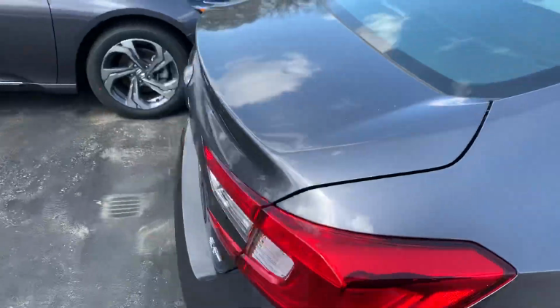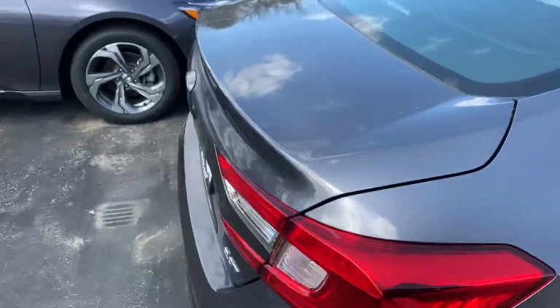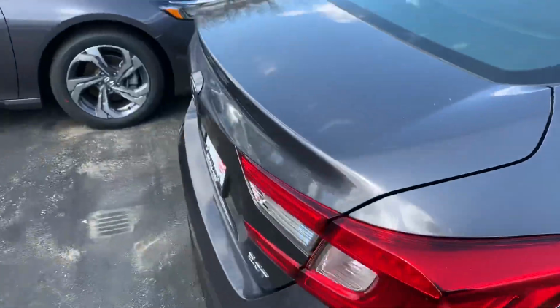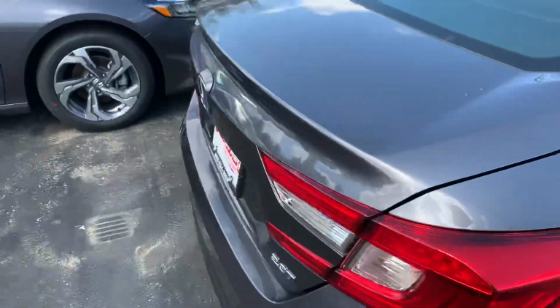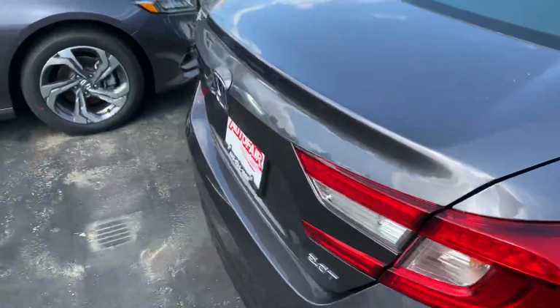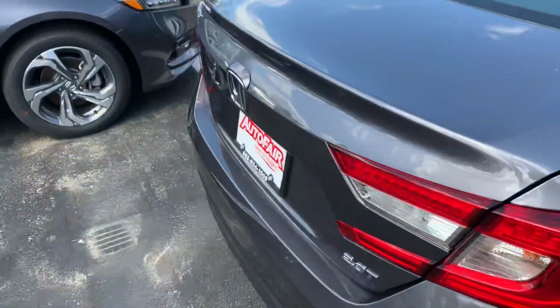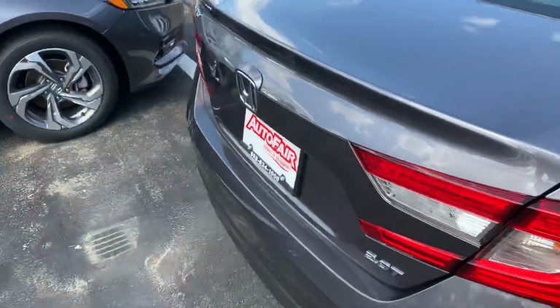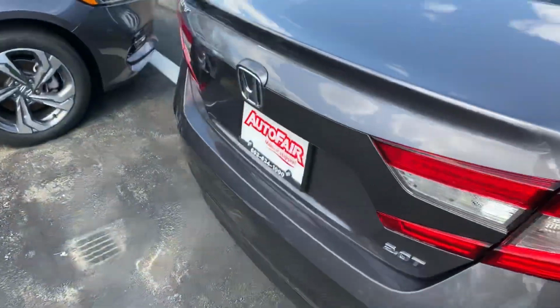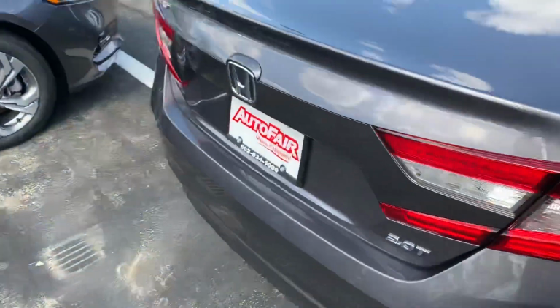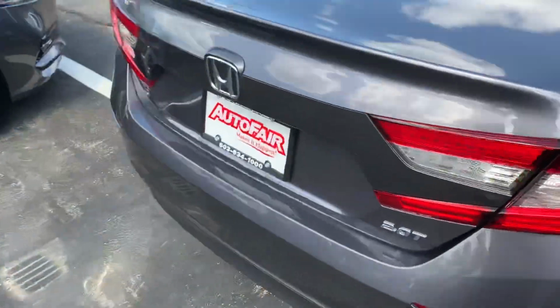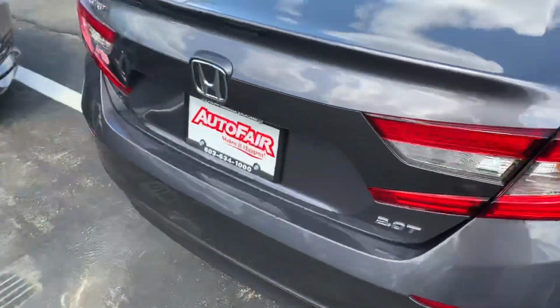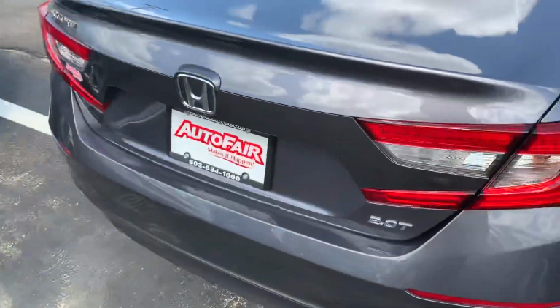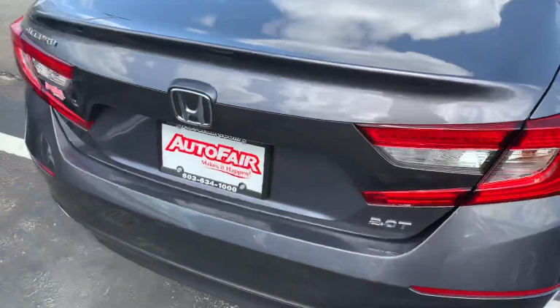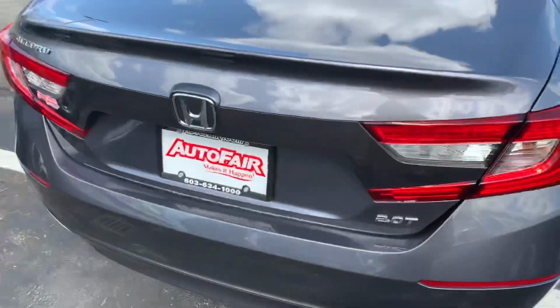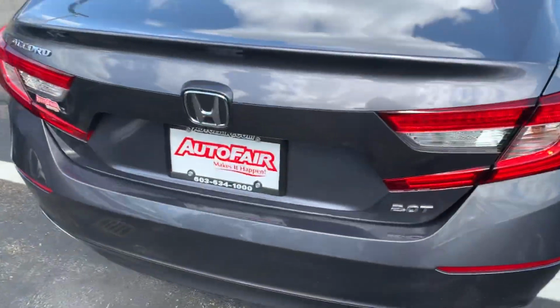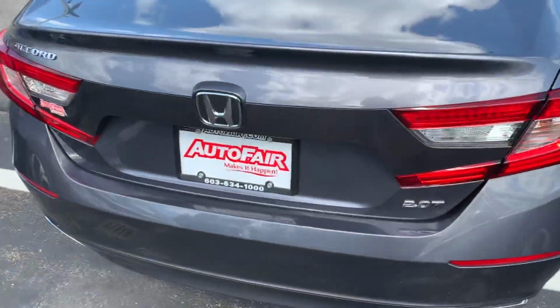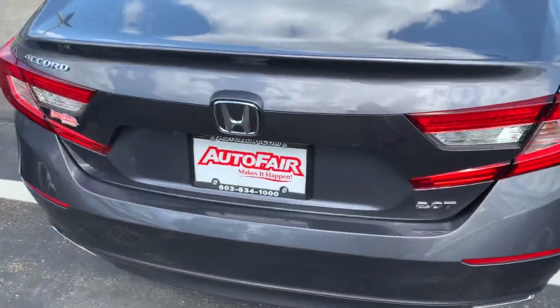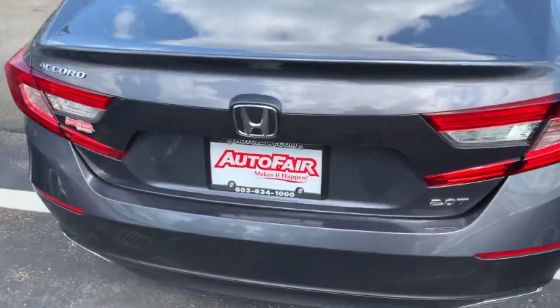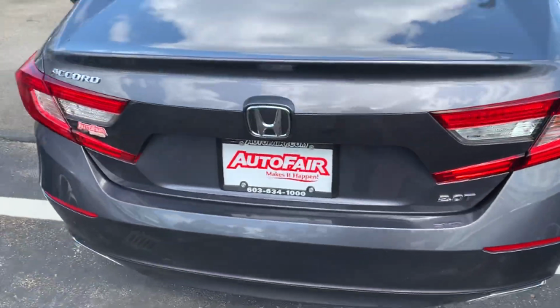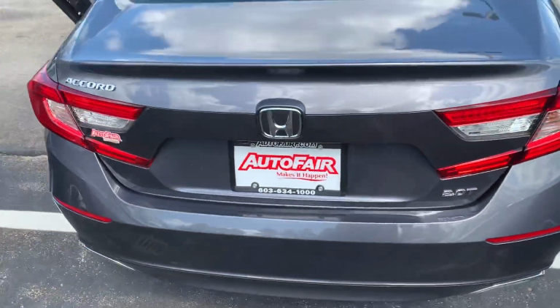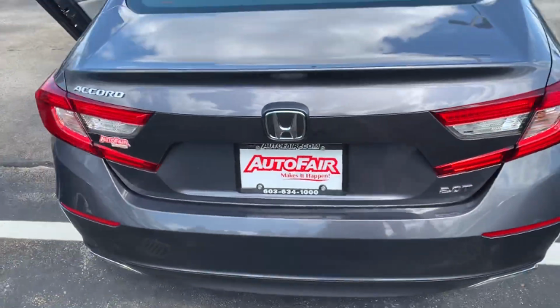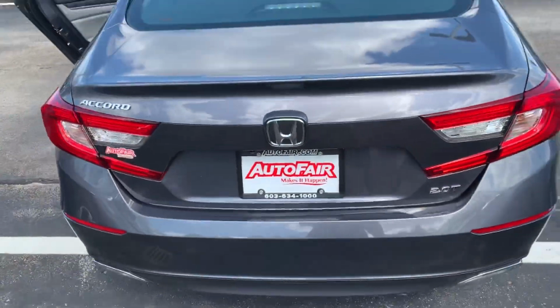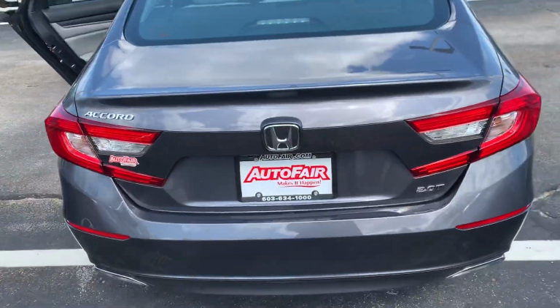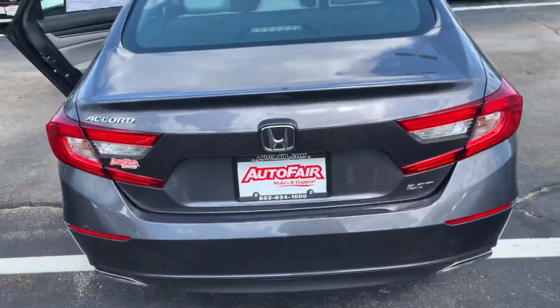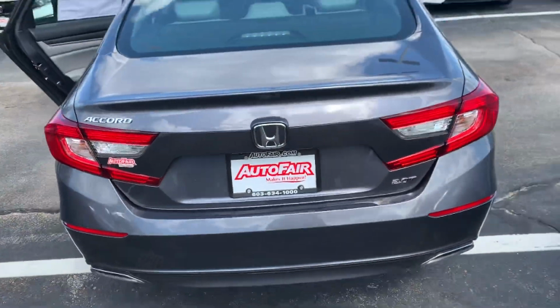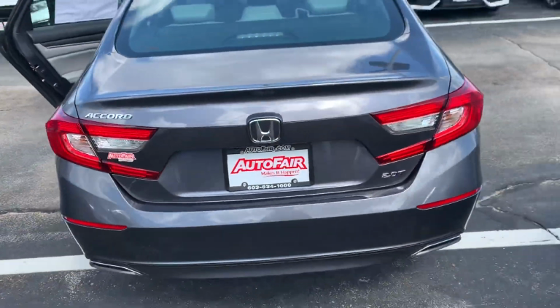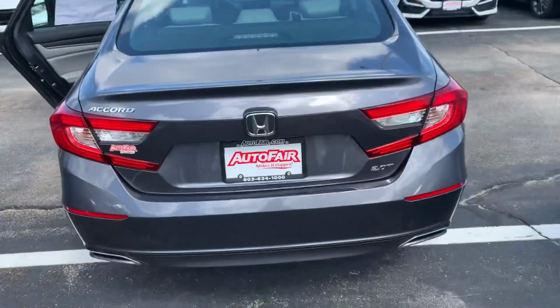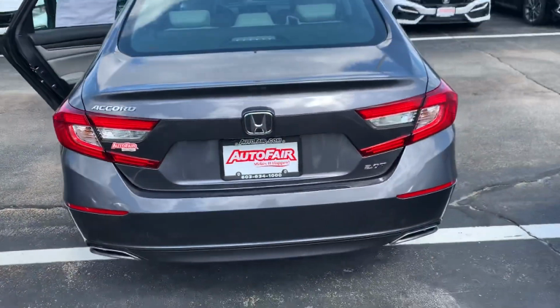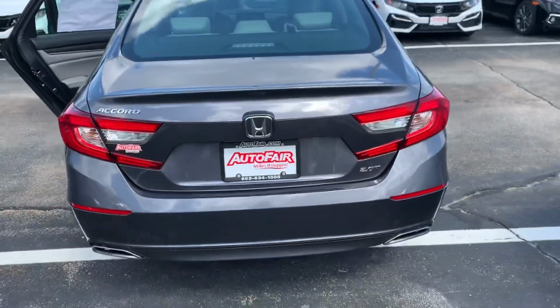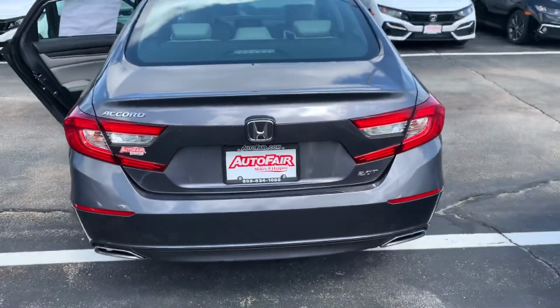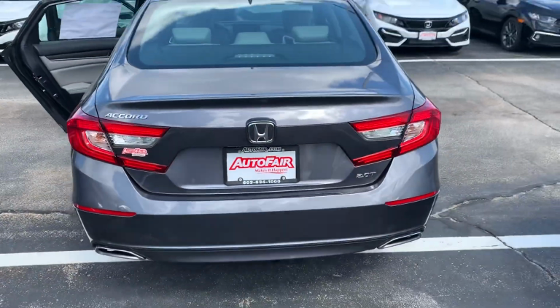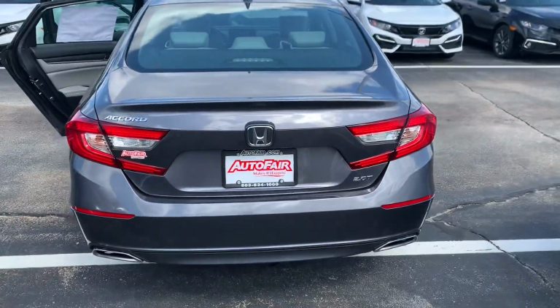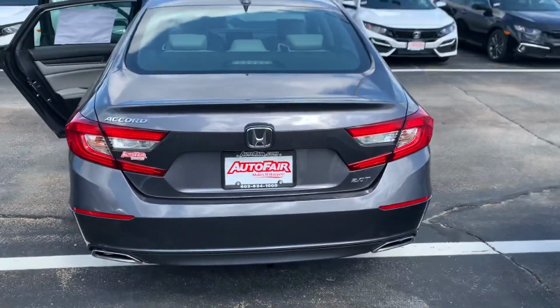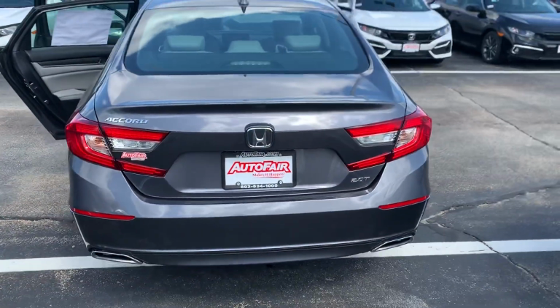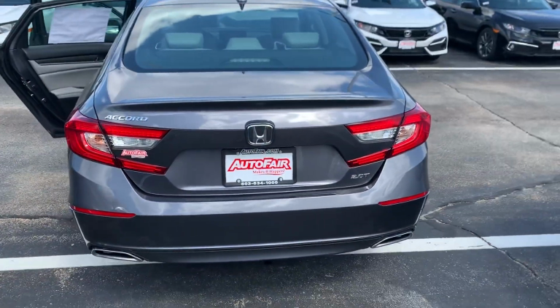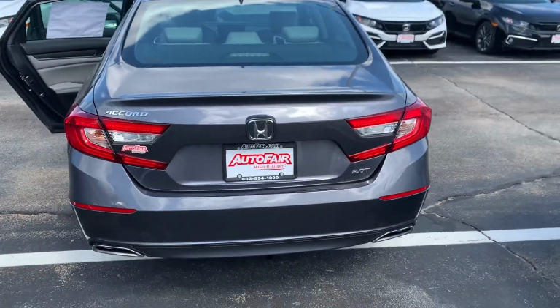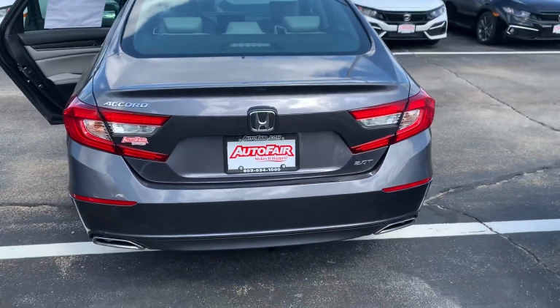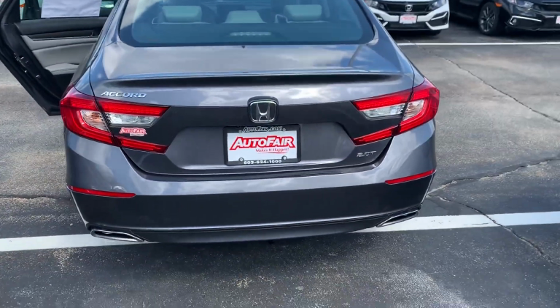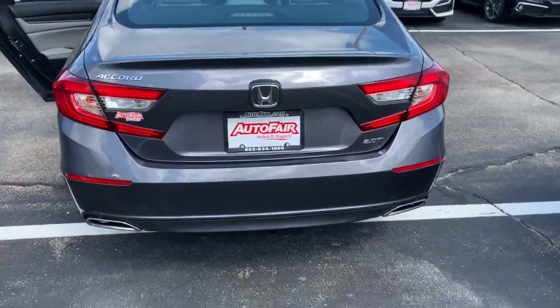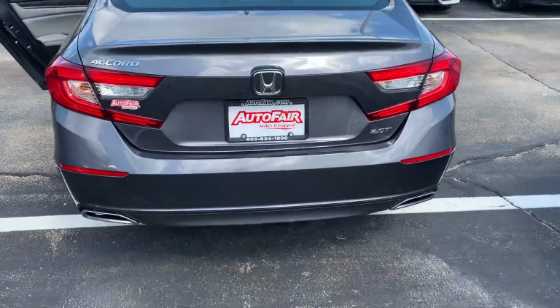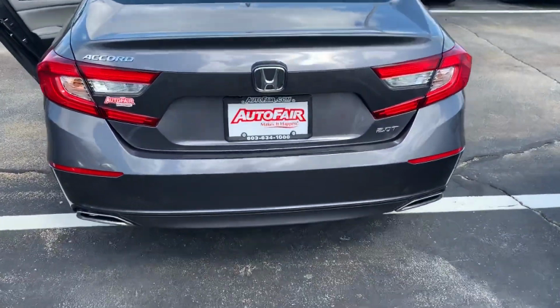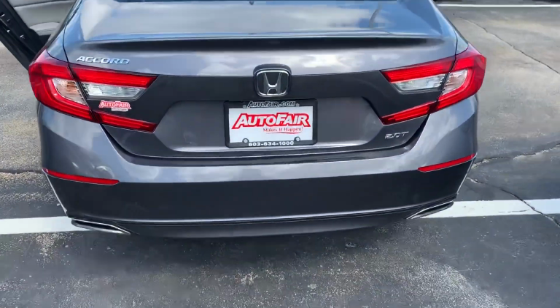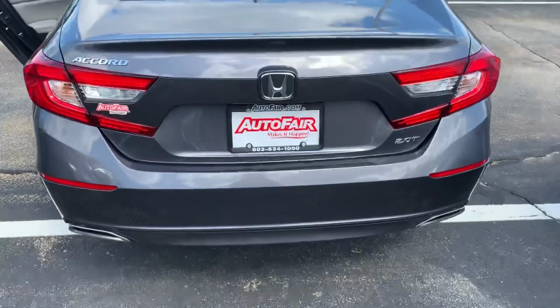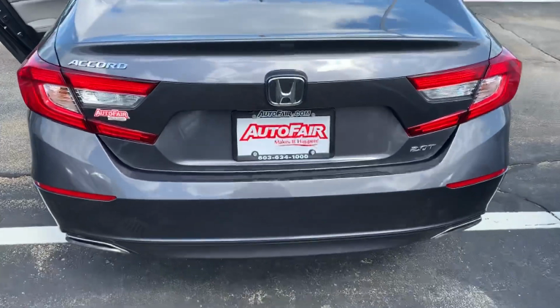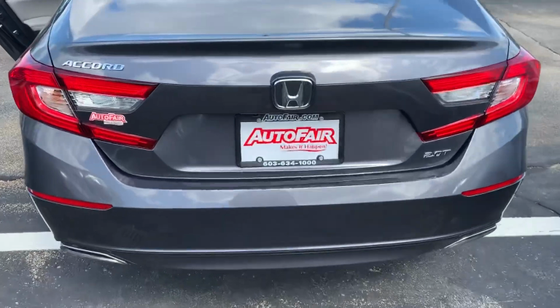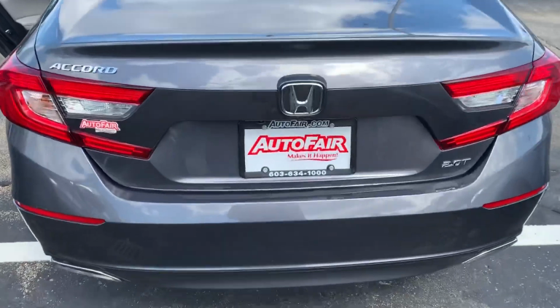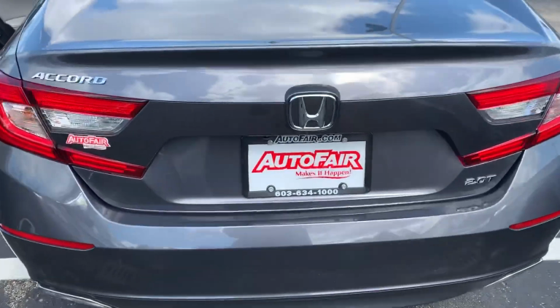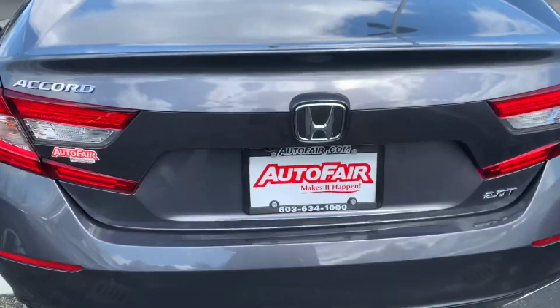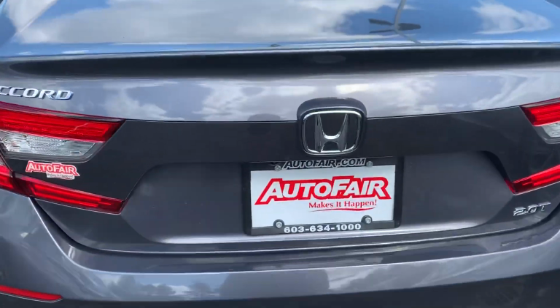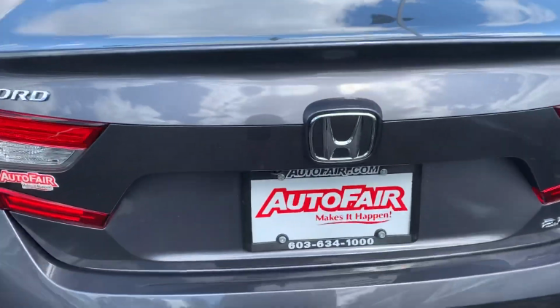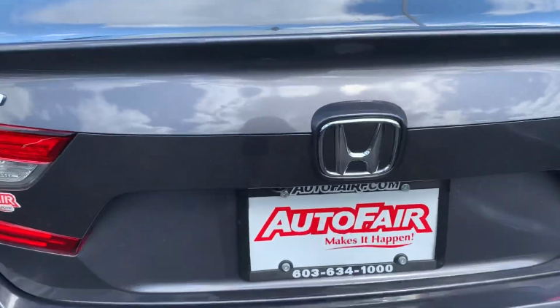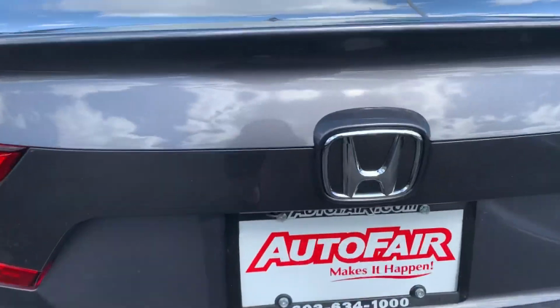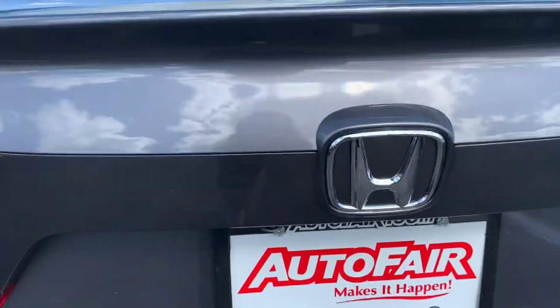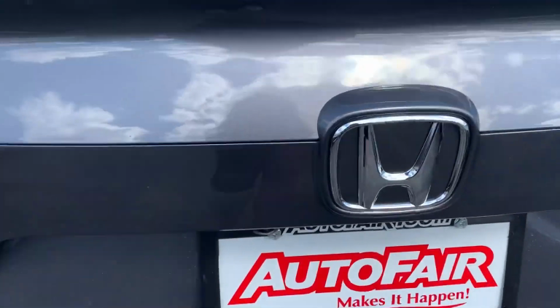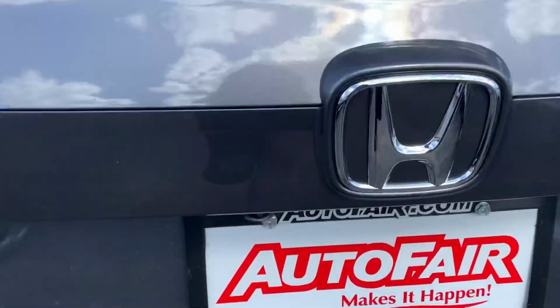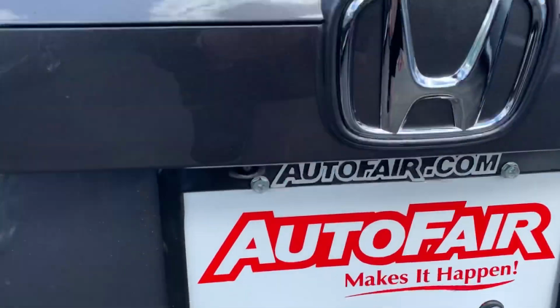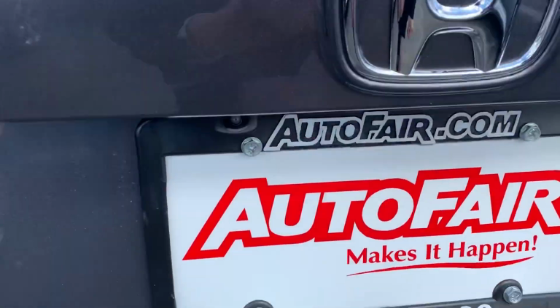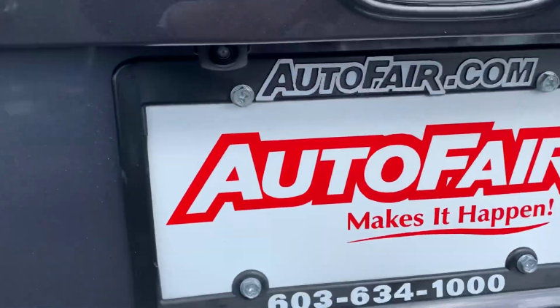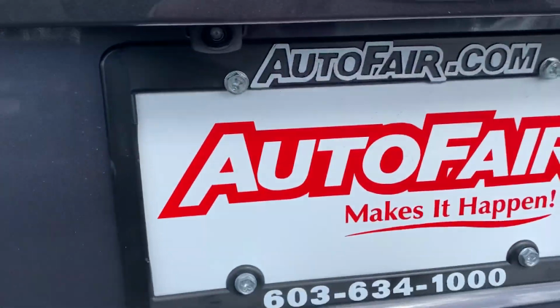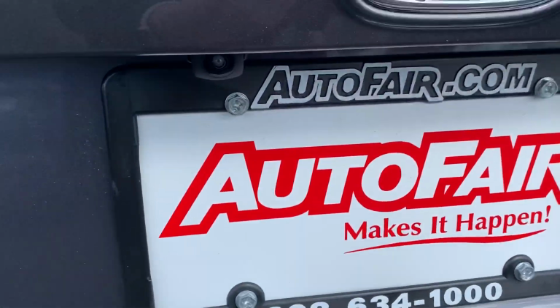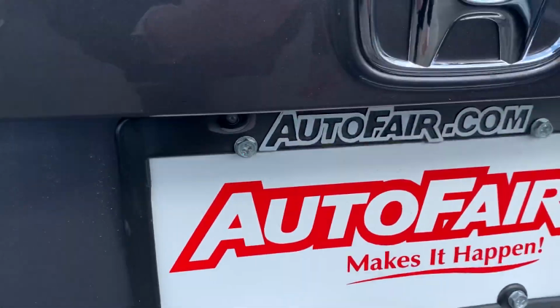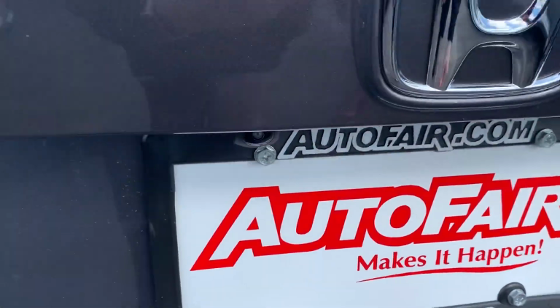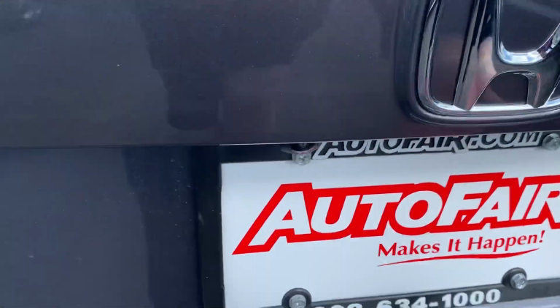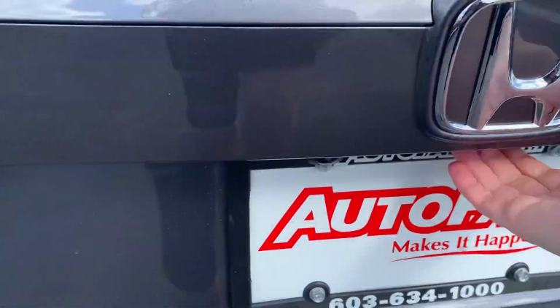It is a 2.0 turbo. I'm going to shoot you the back — nice clear backup camera.